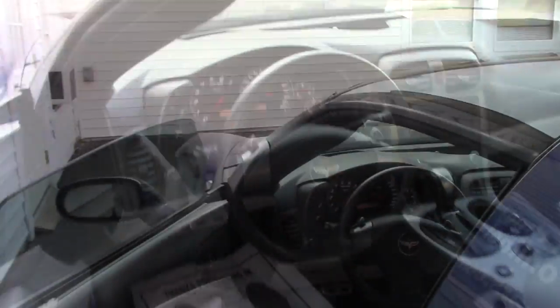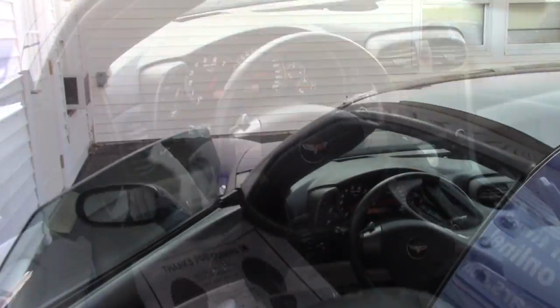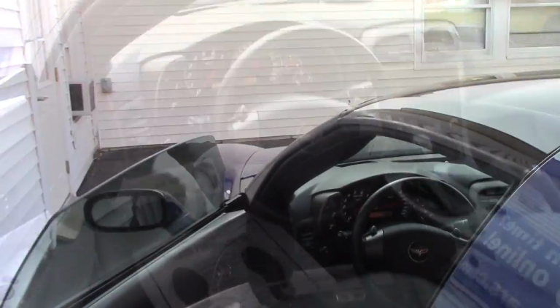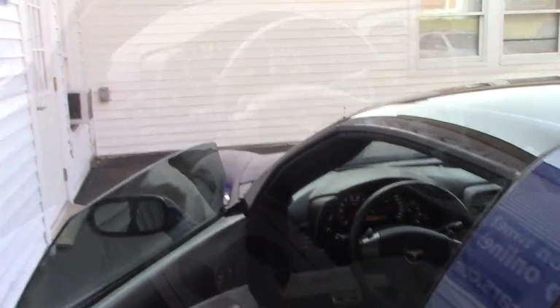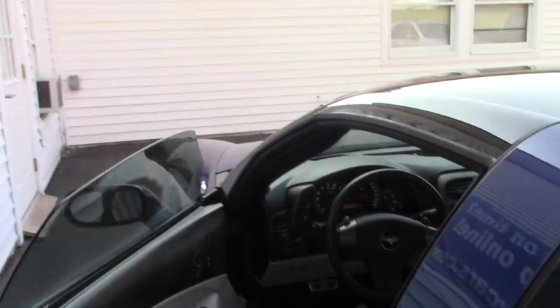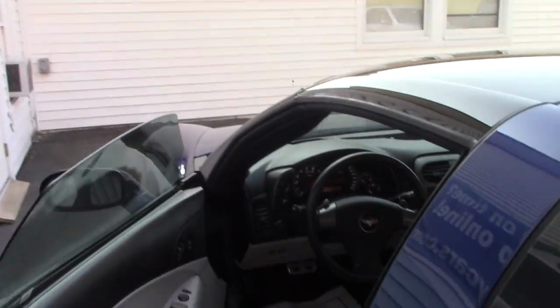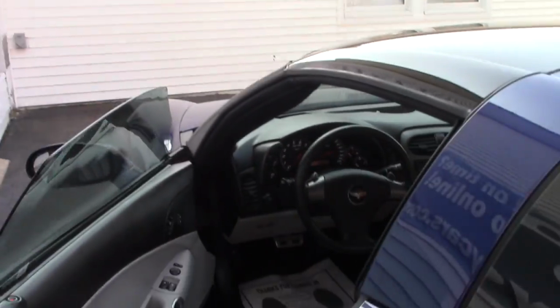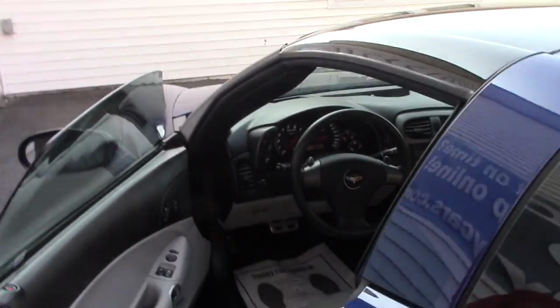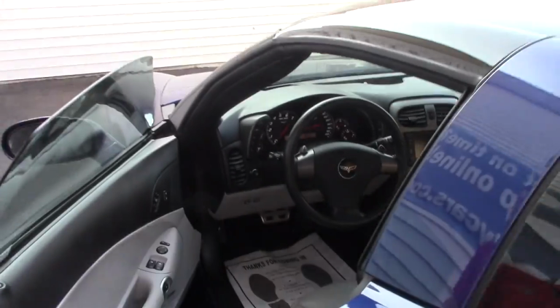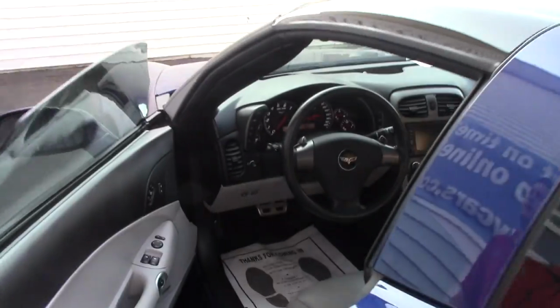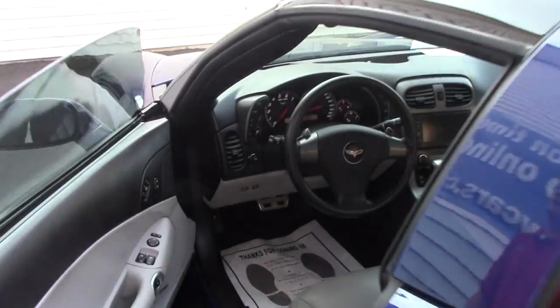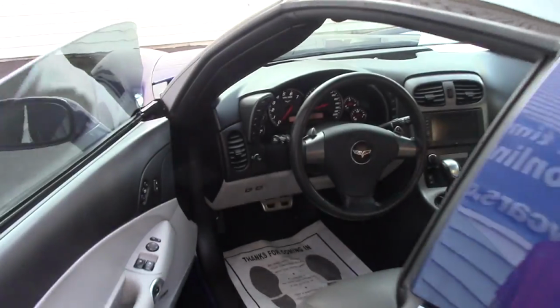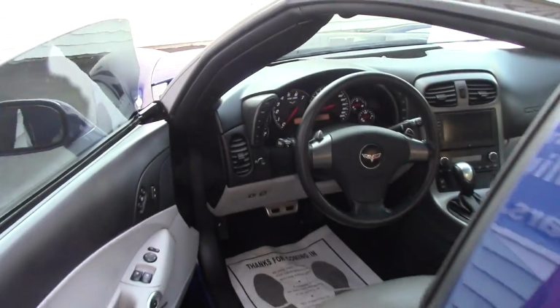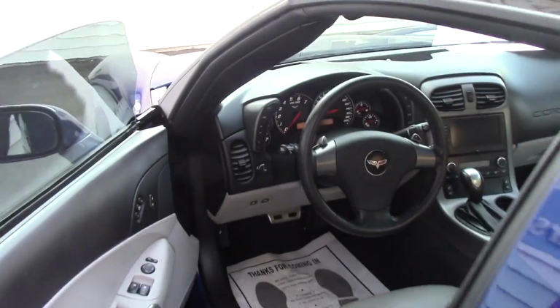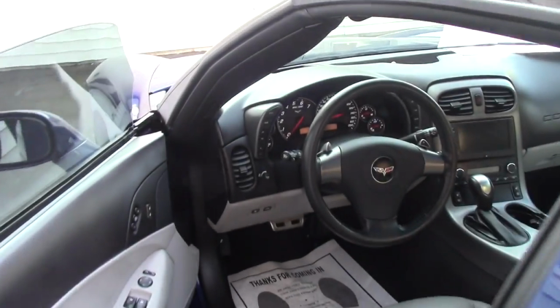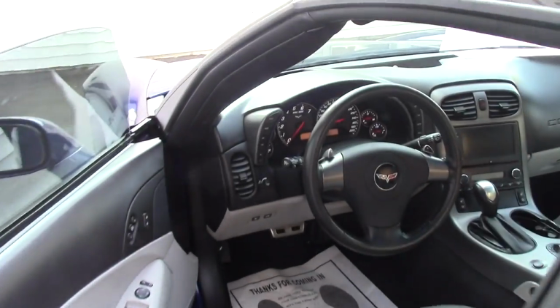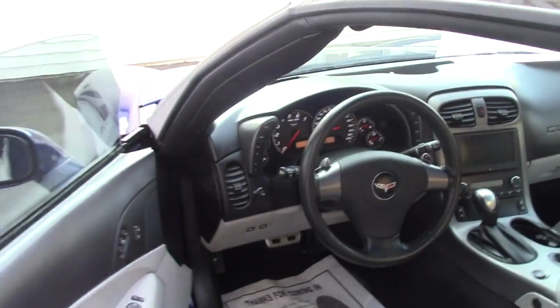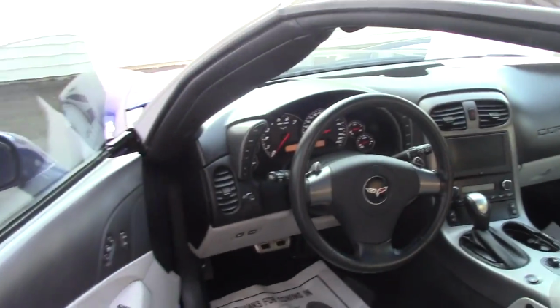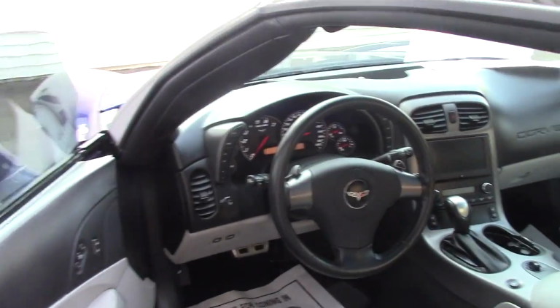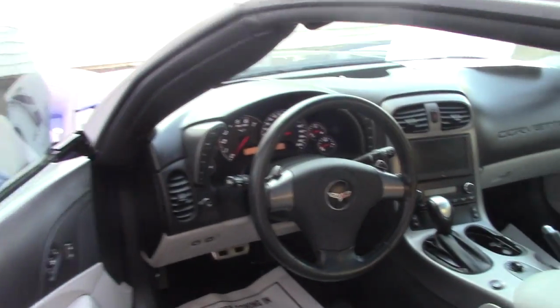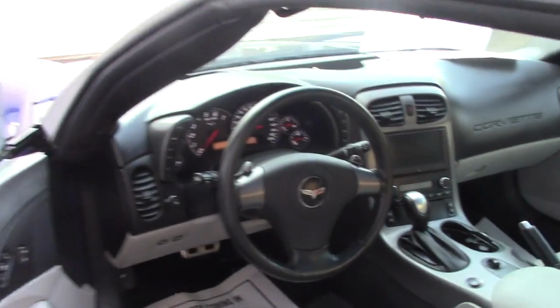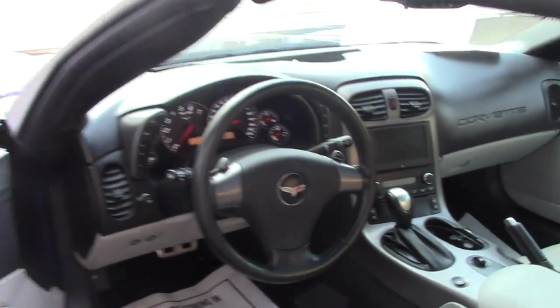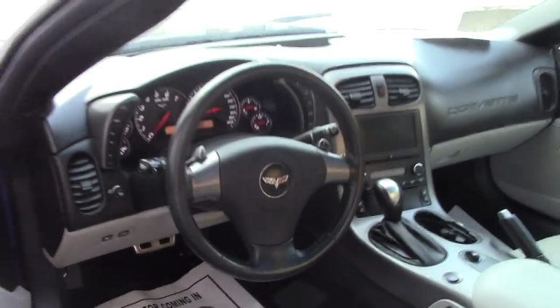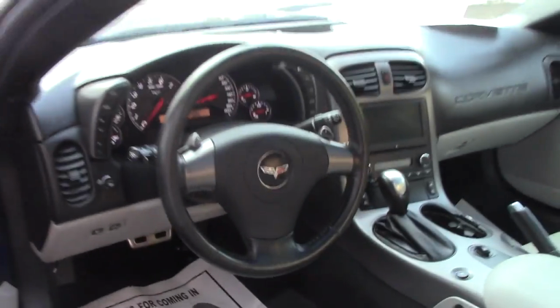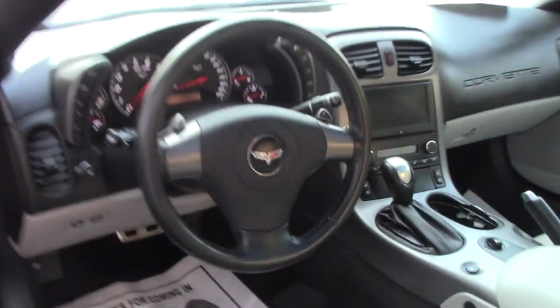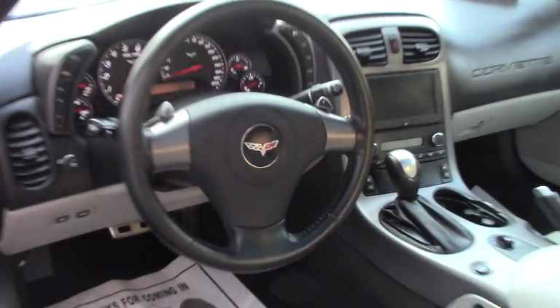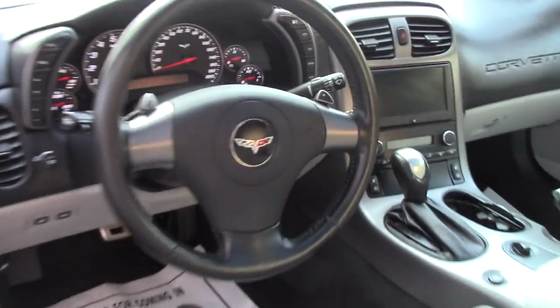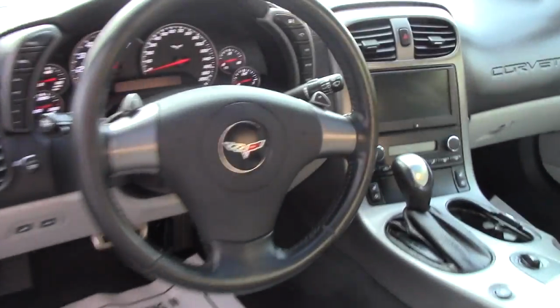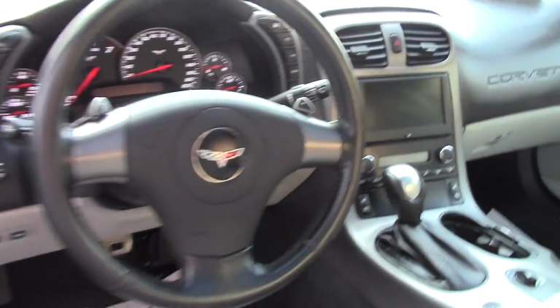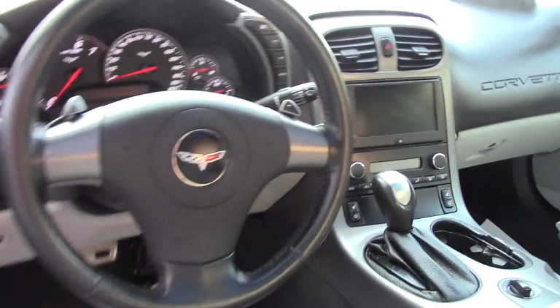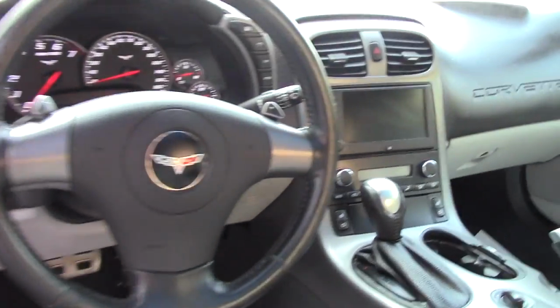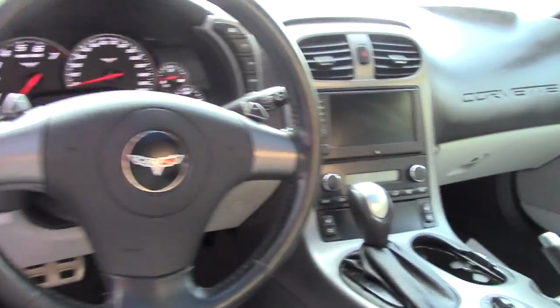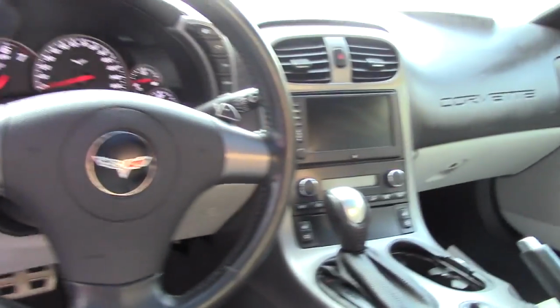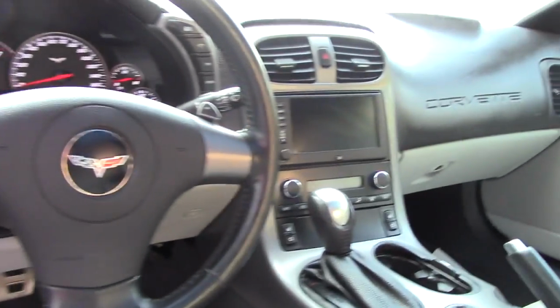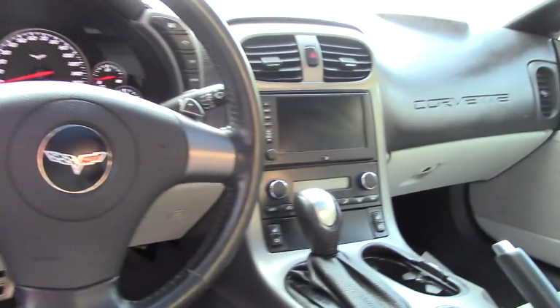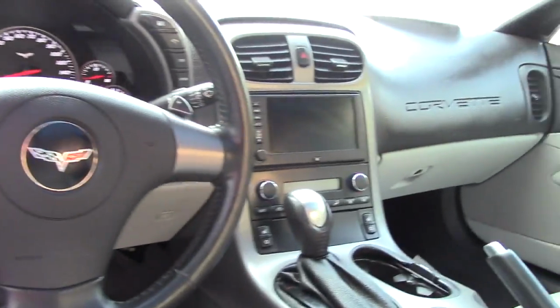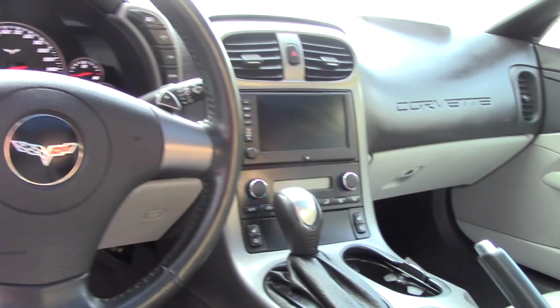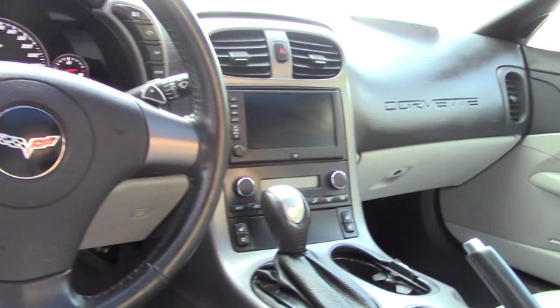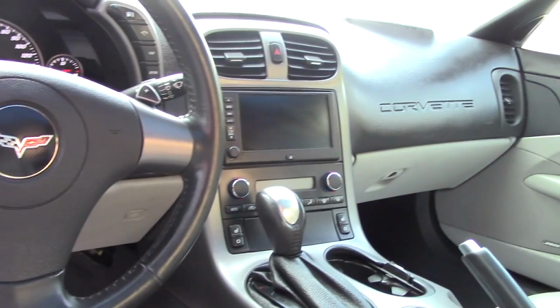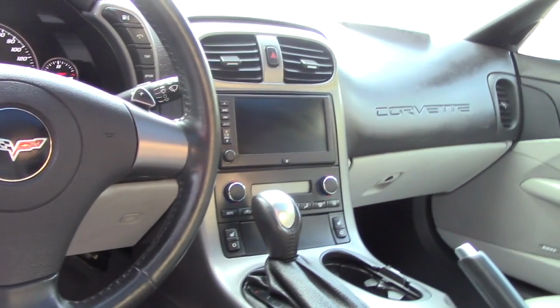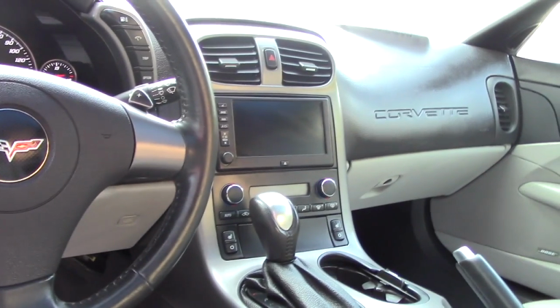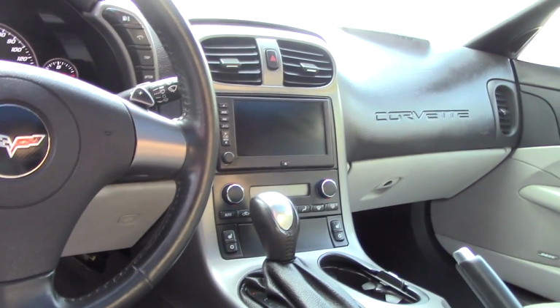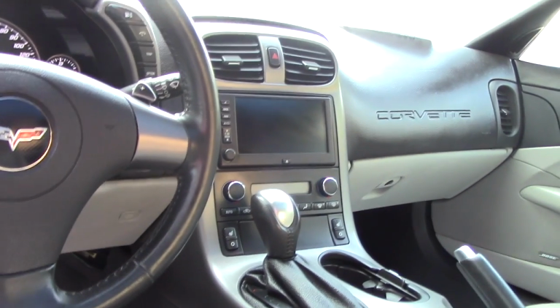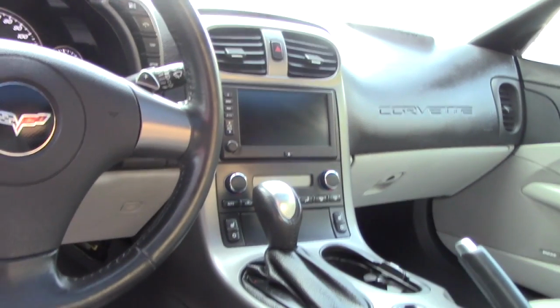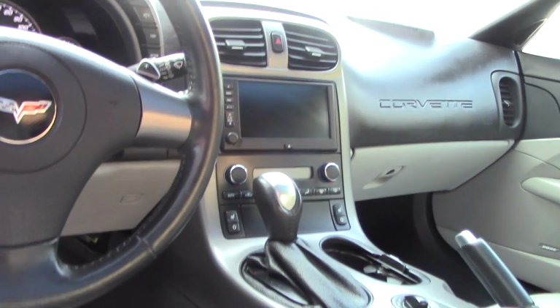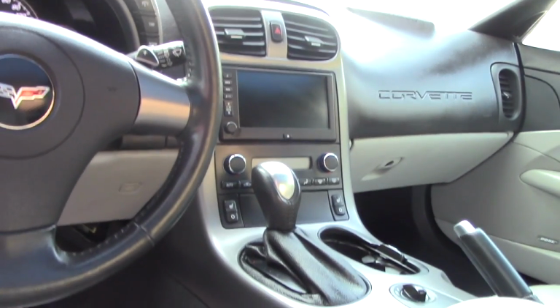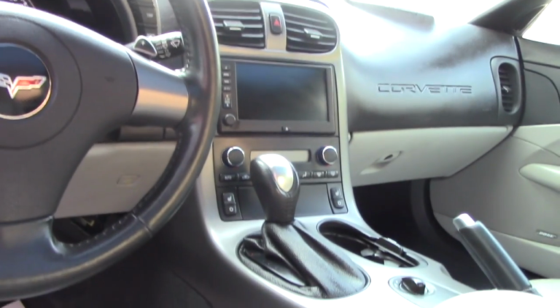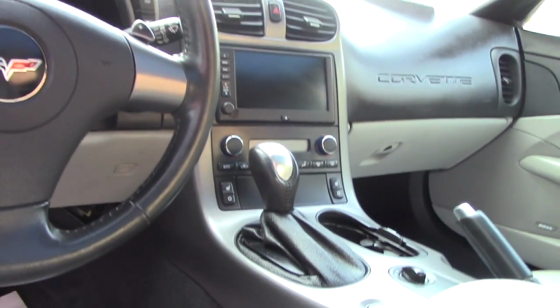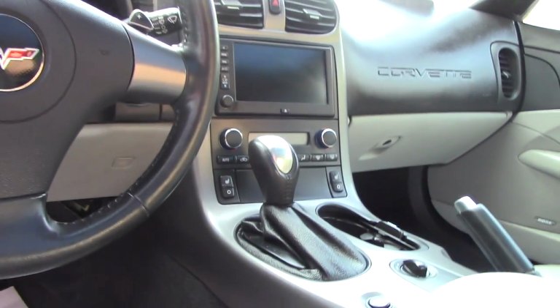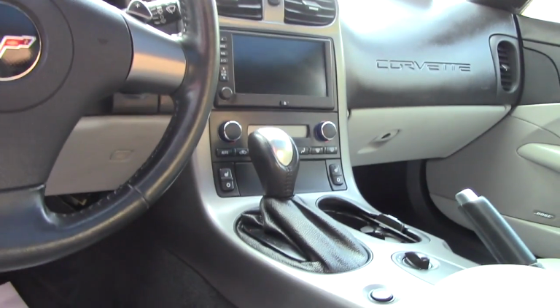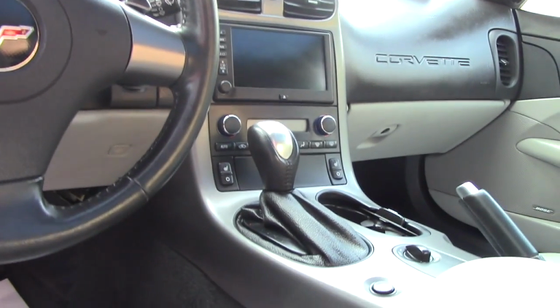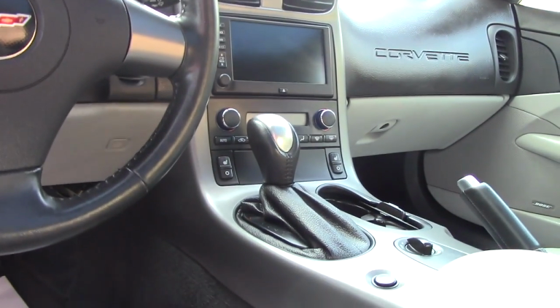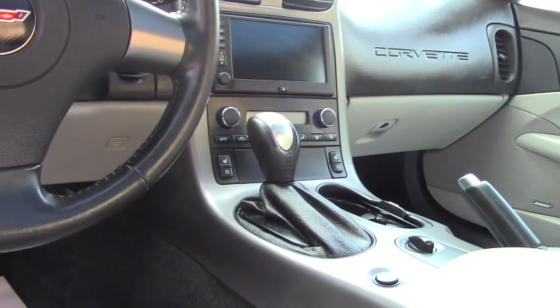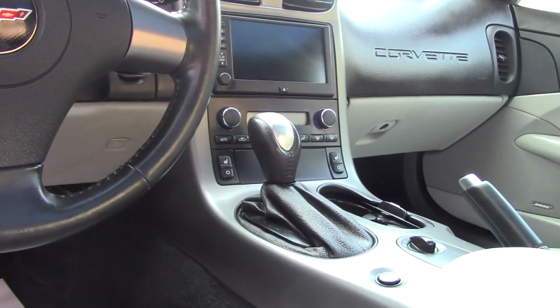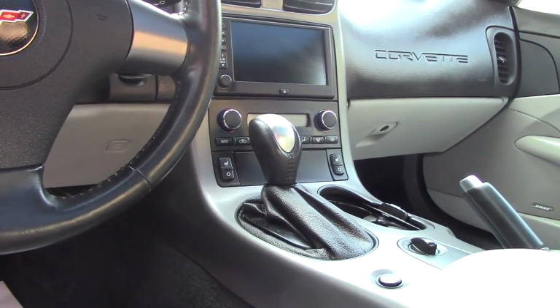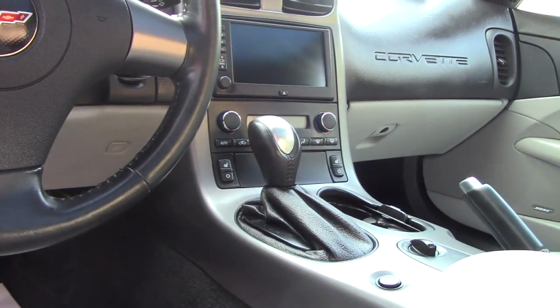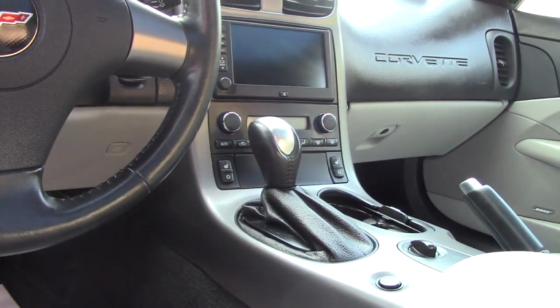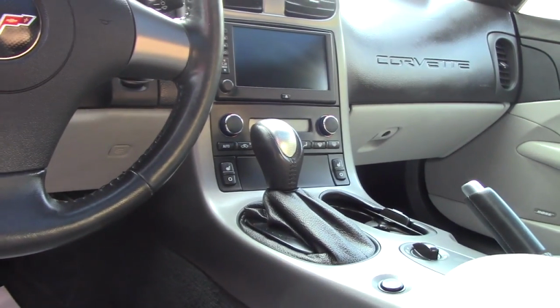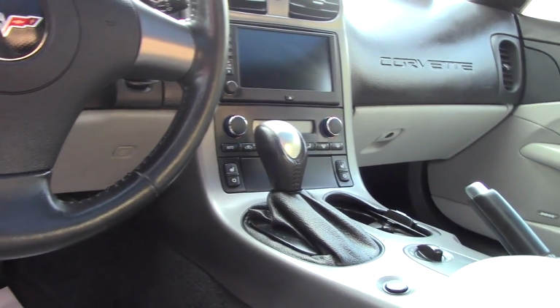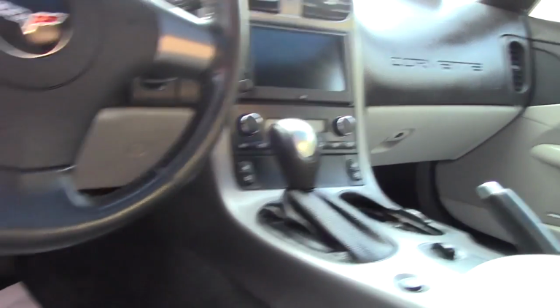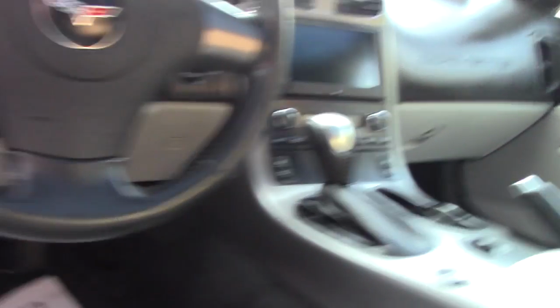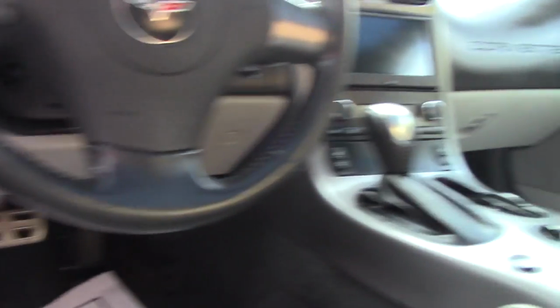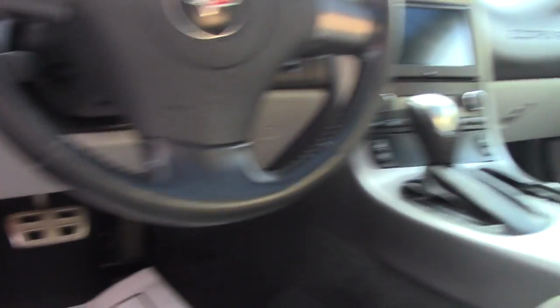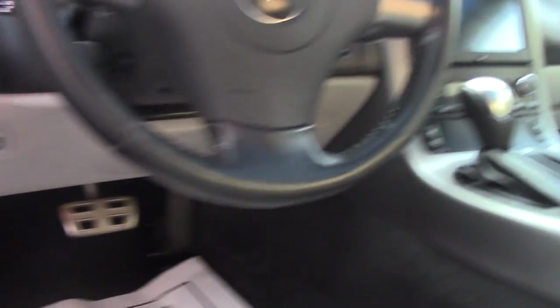The vehicle also has heated front seats, passenger and driver. The passenger seat has a six way power adjustable seat.